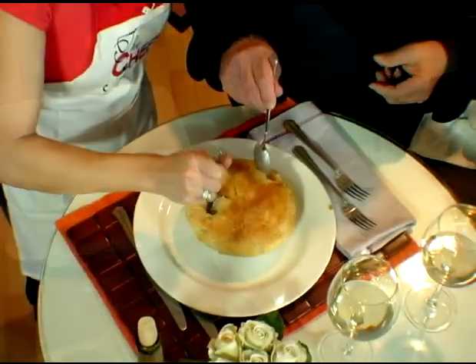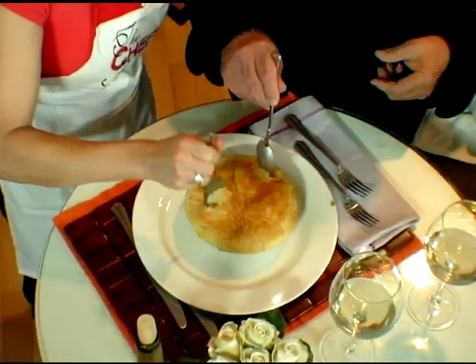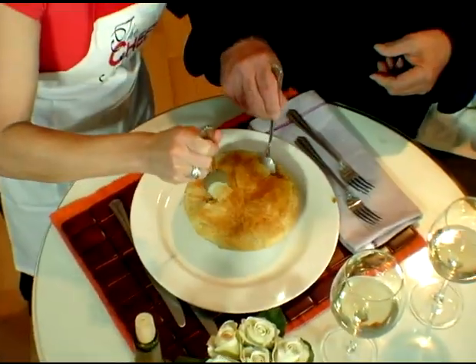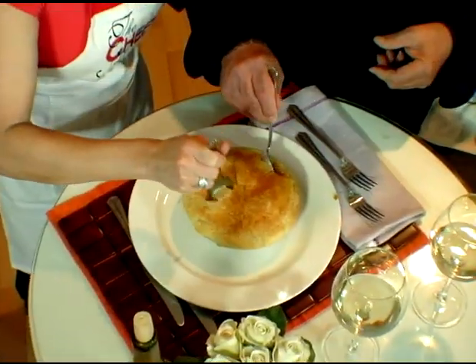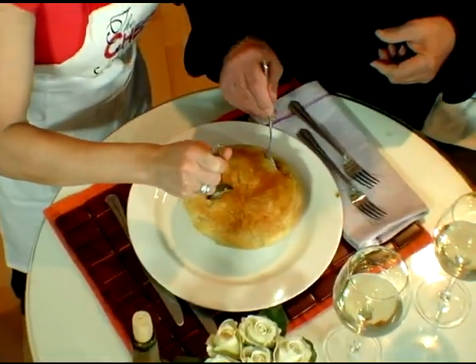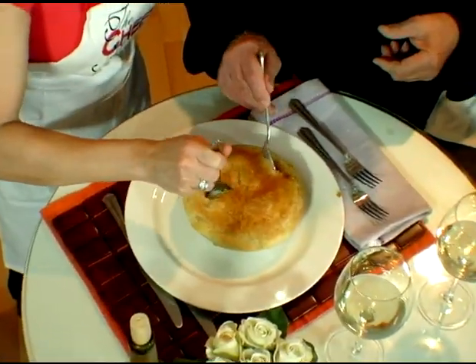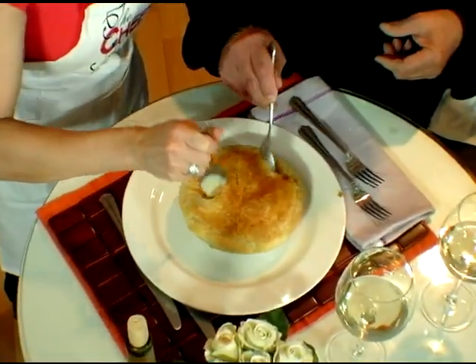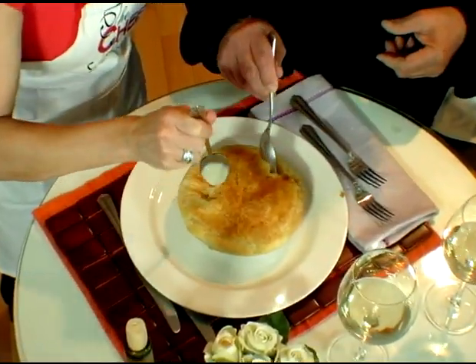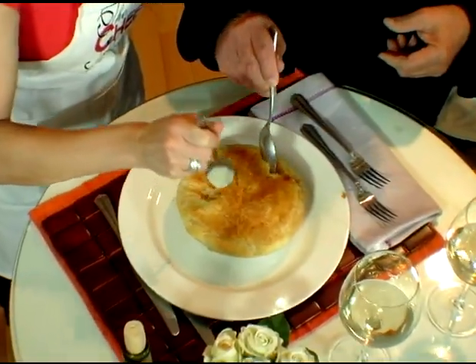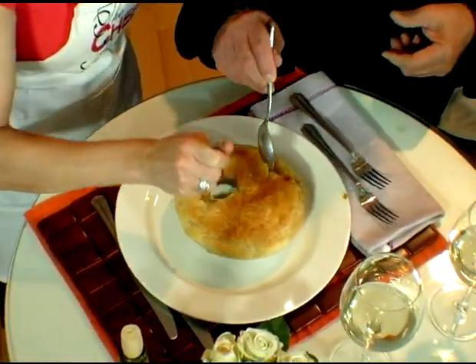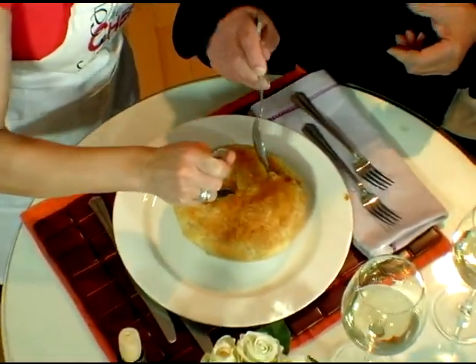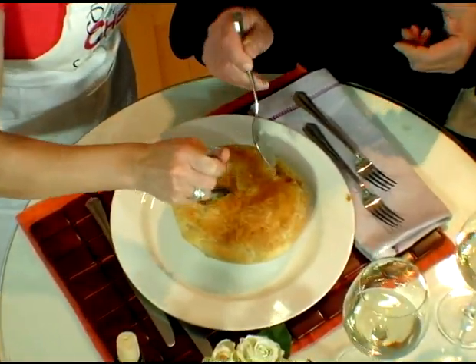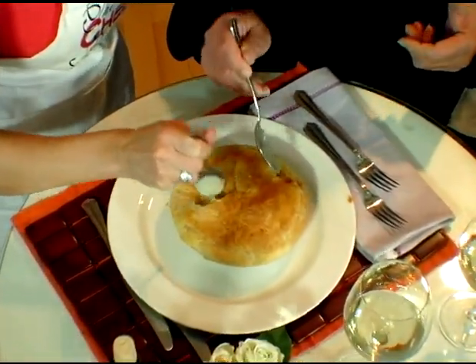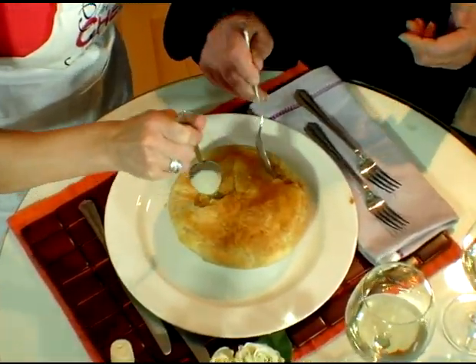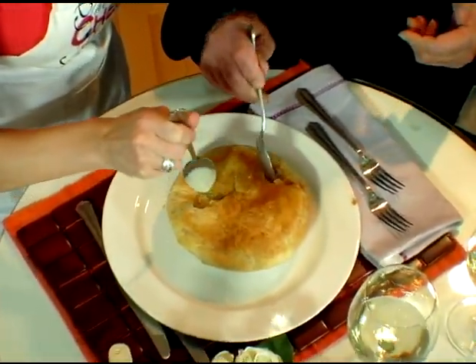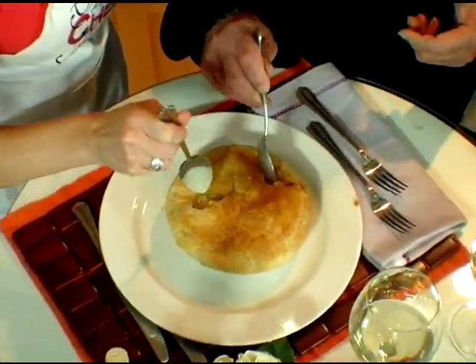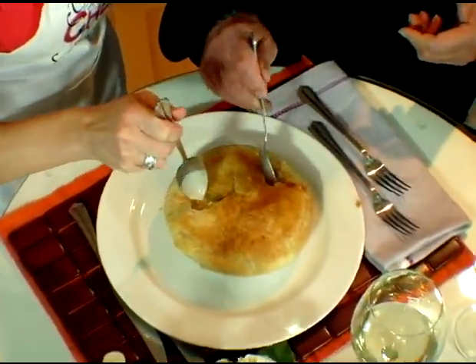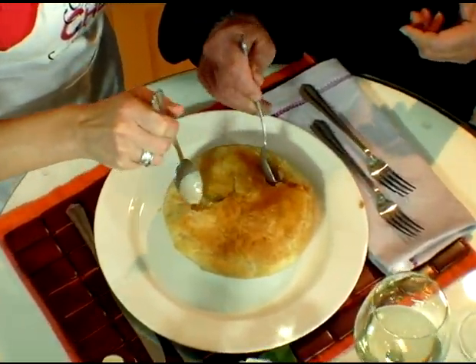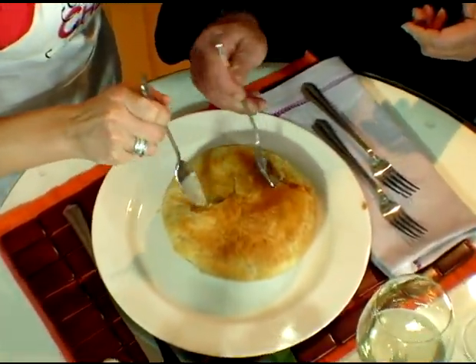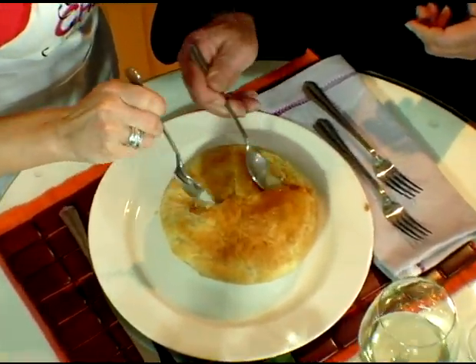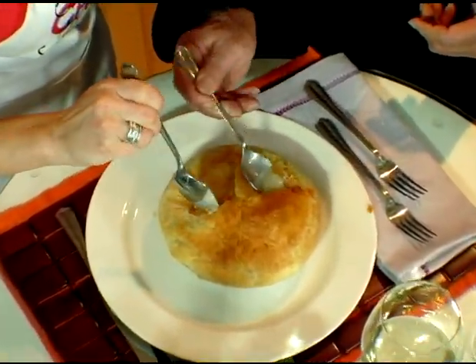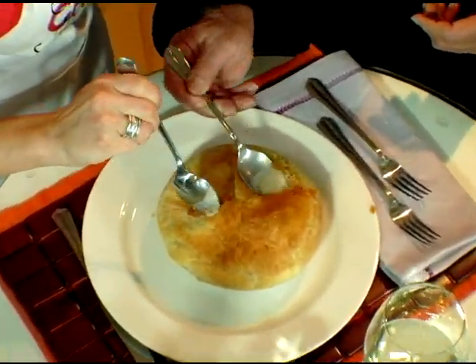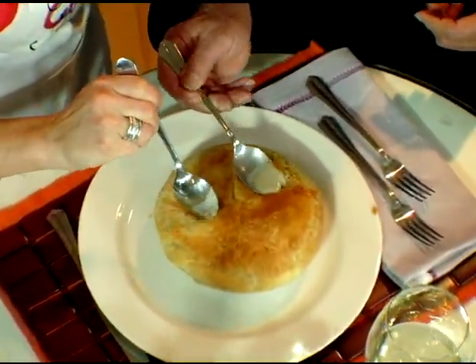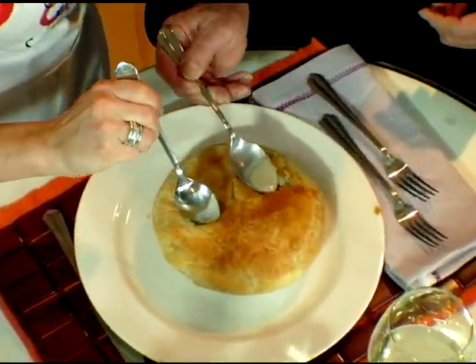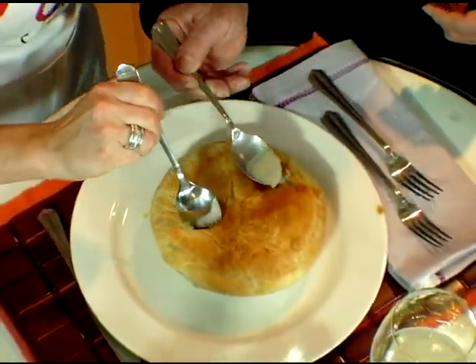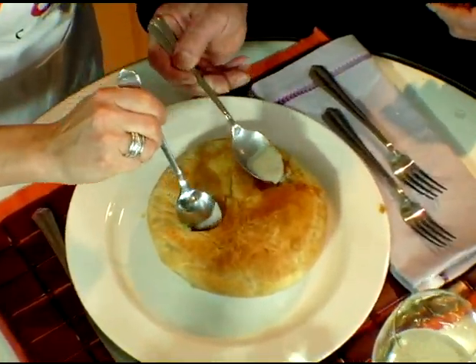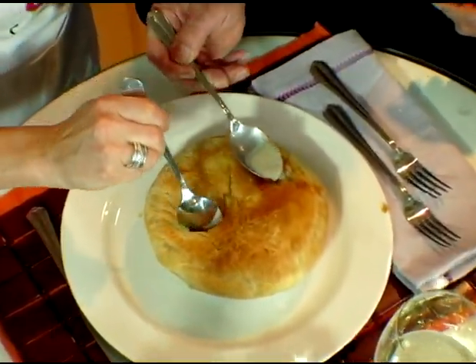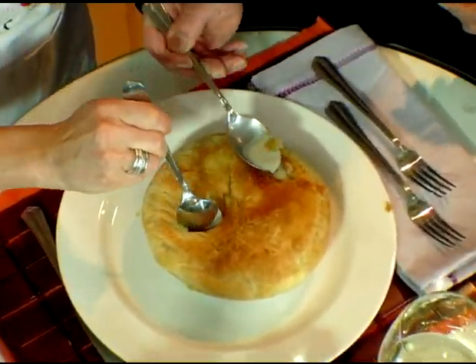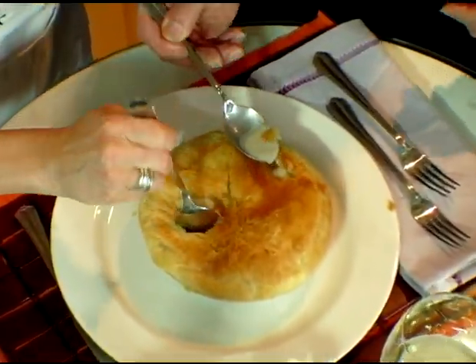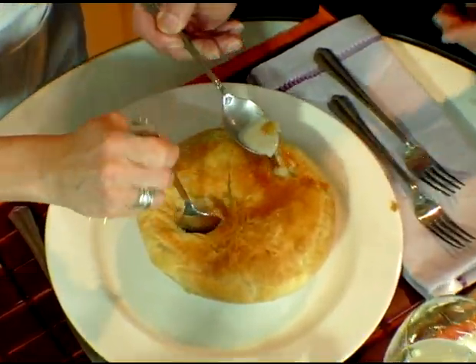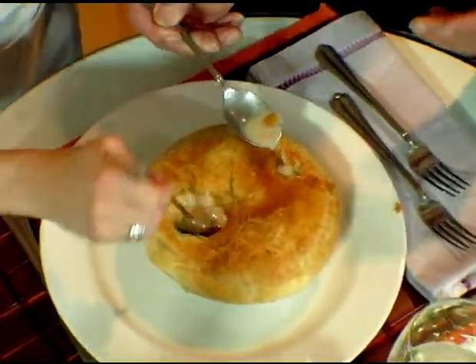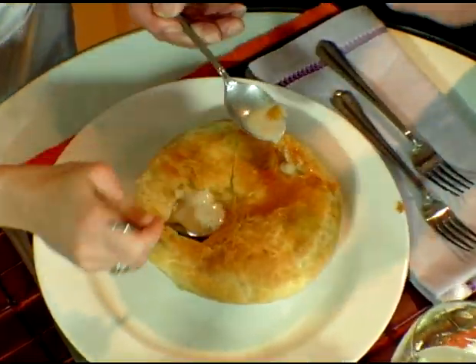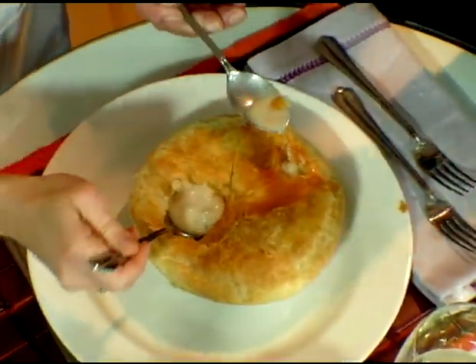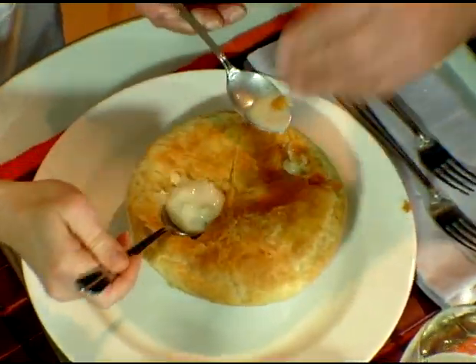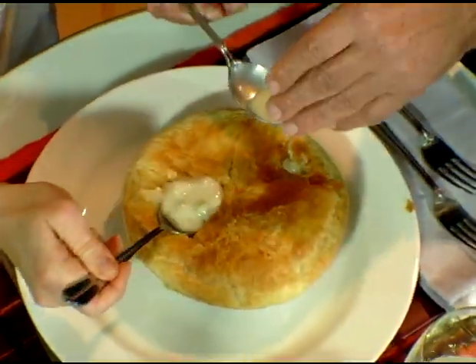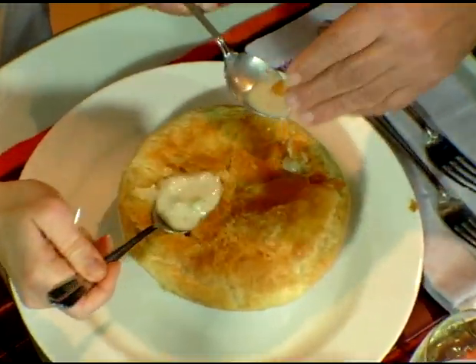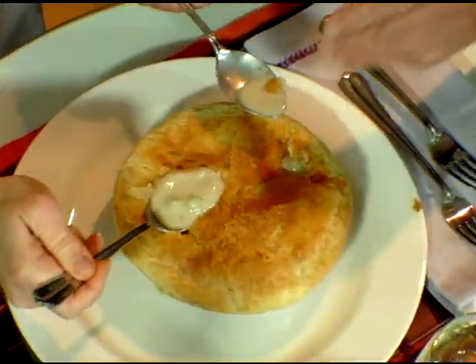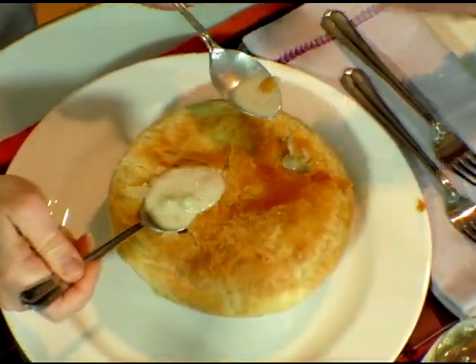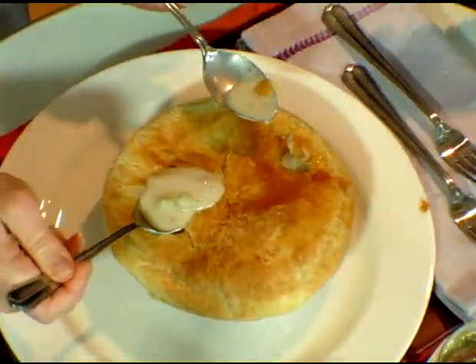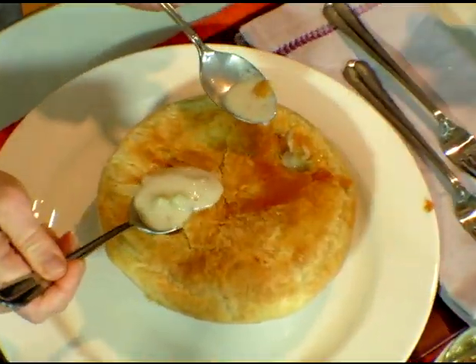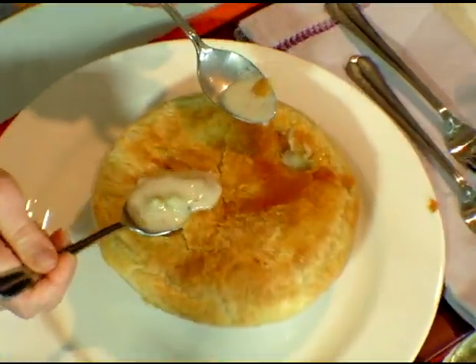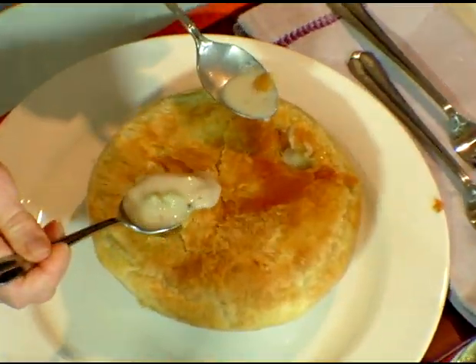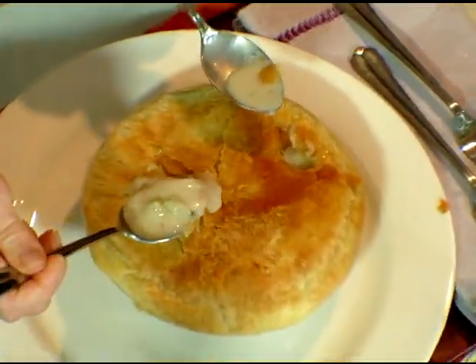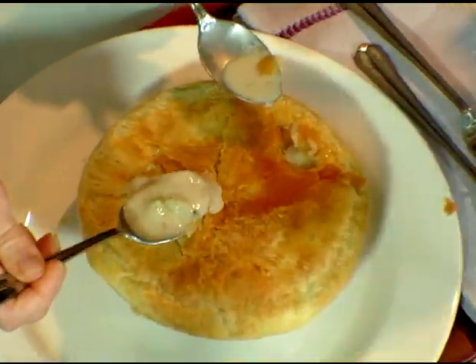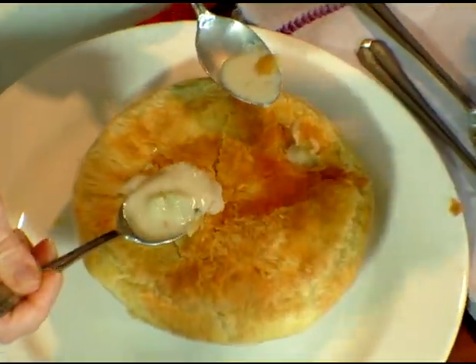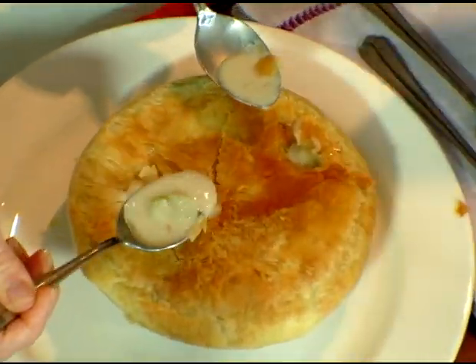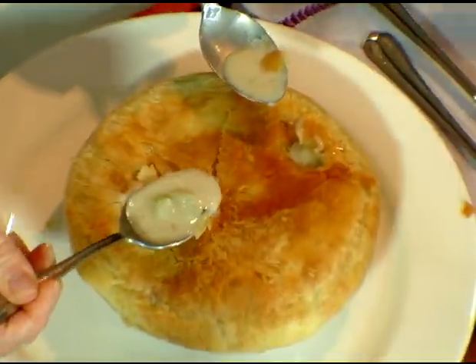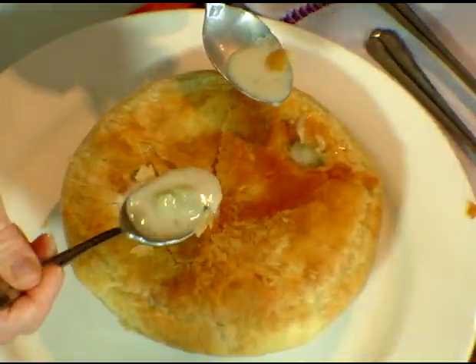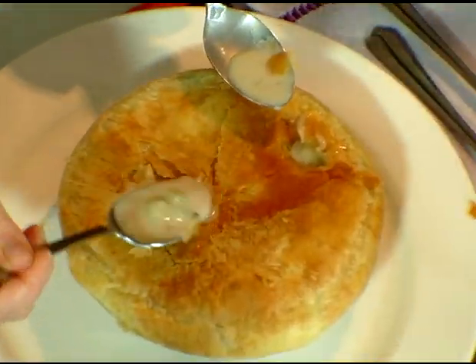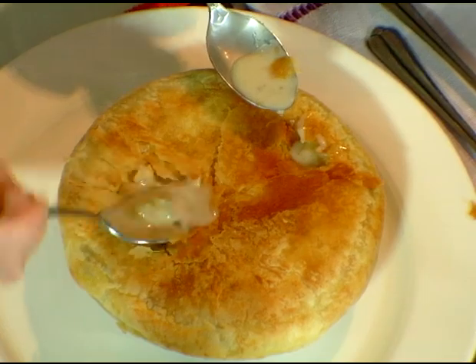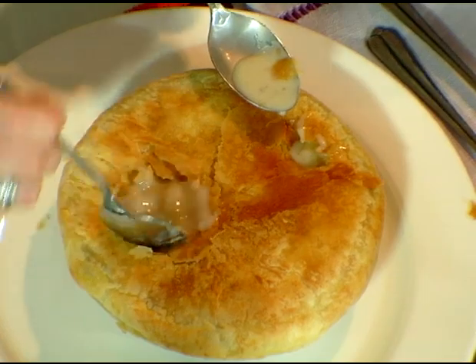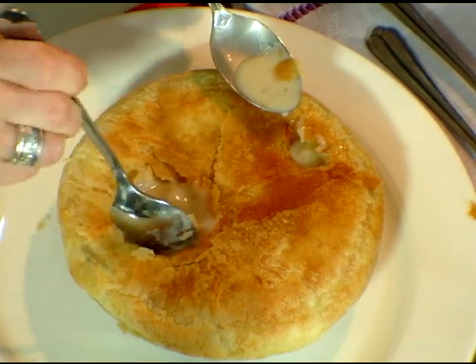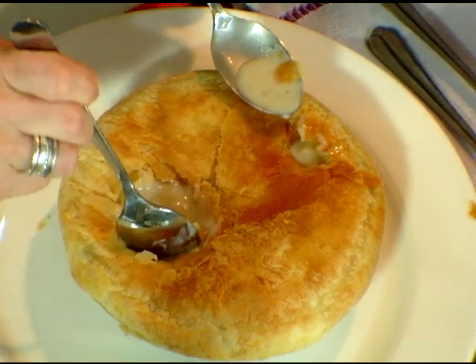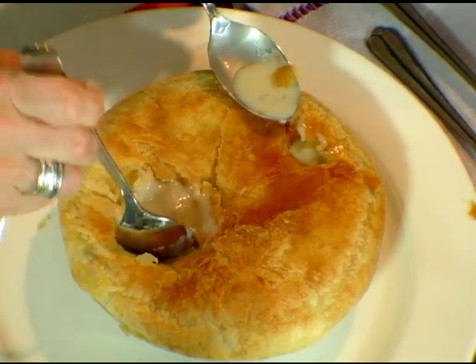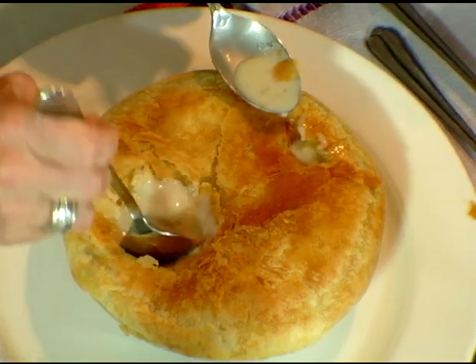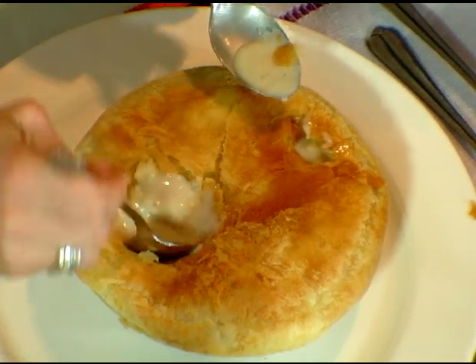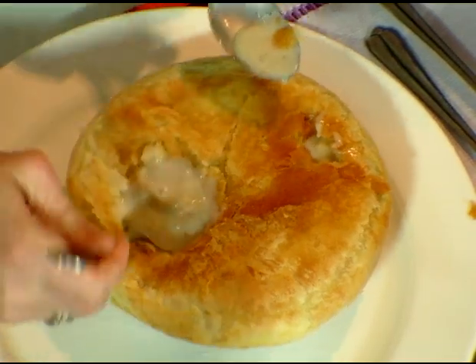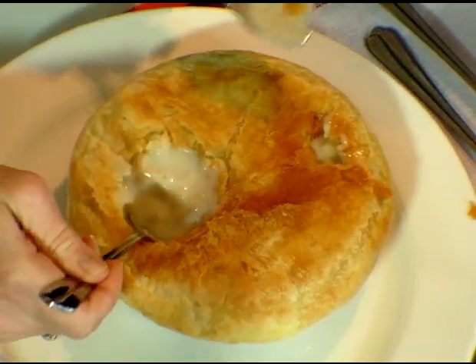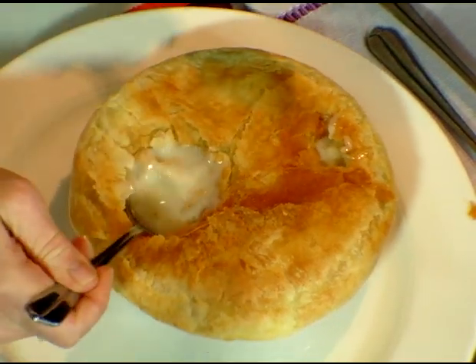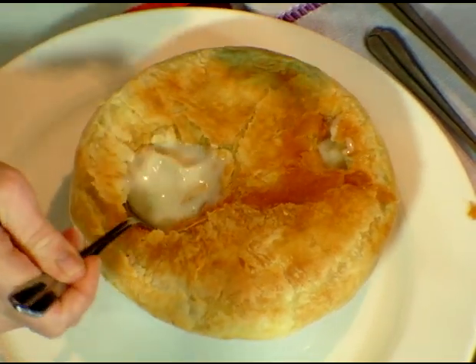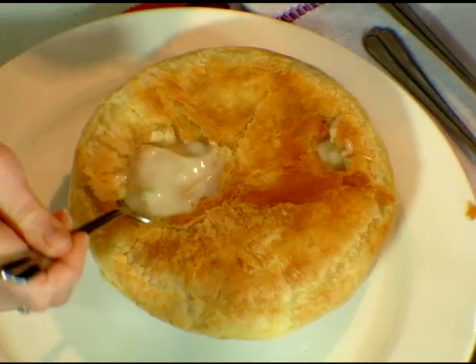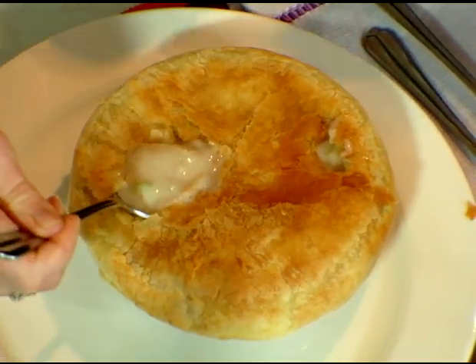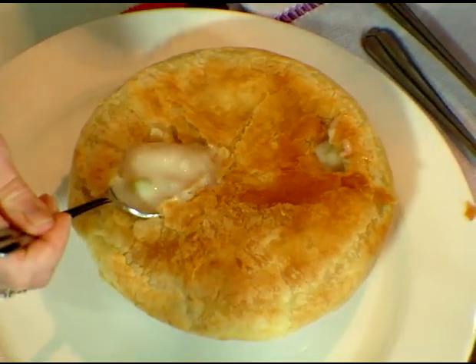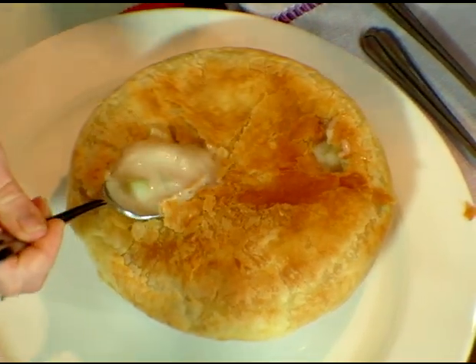Magnificent! Wow. When you eat Pennsylvania Dutch style, you actually make a hole and then throw the noodles right into it. That's great.